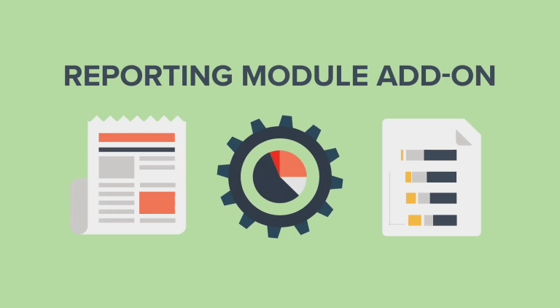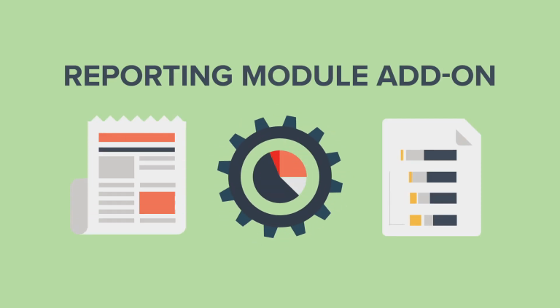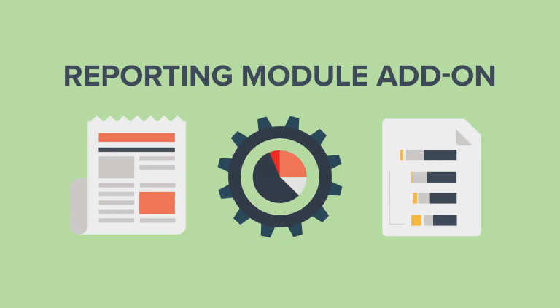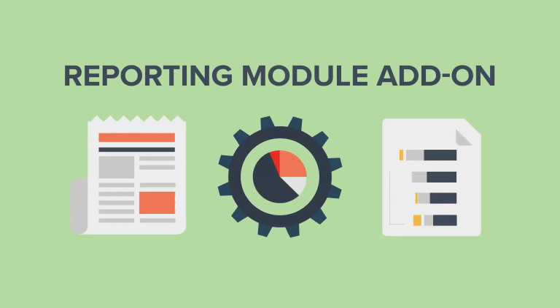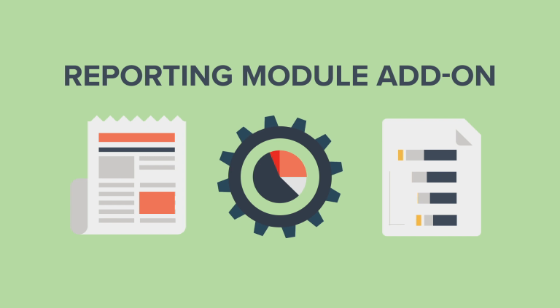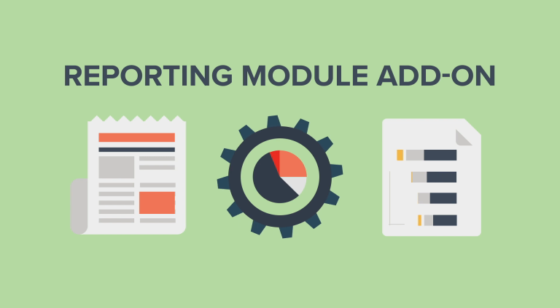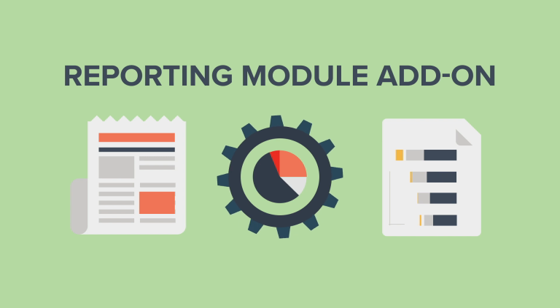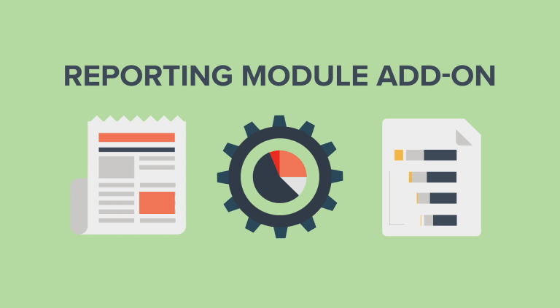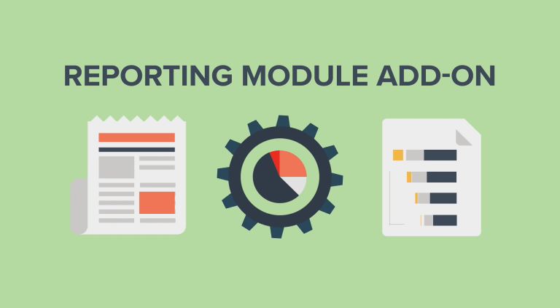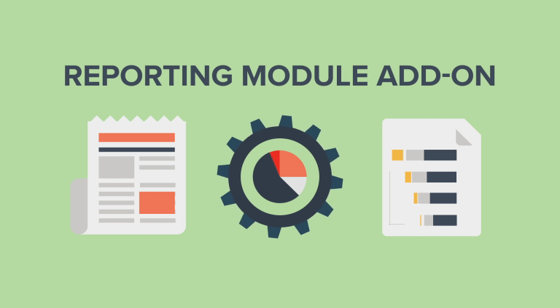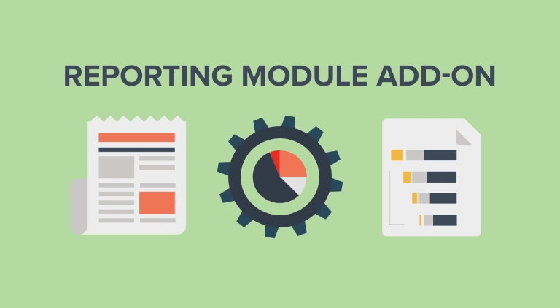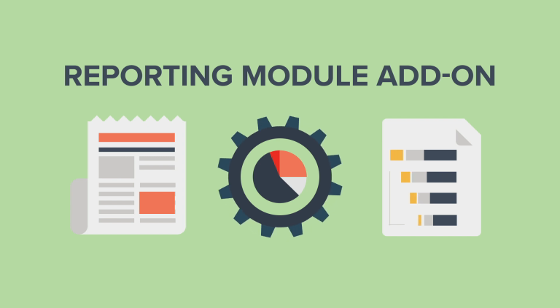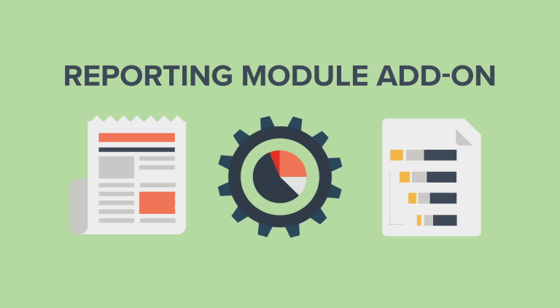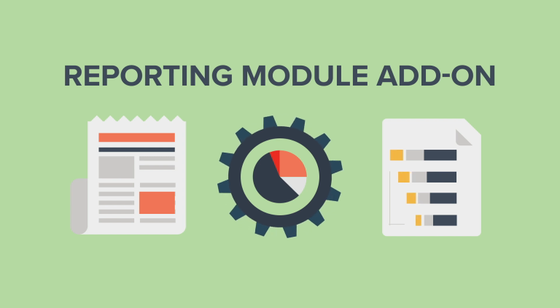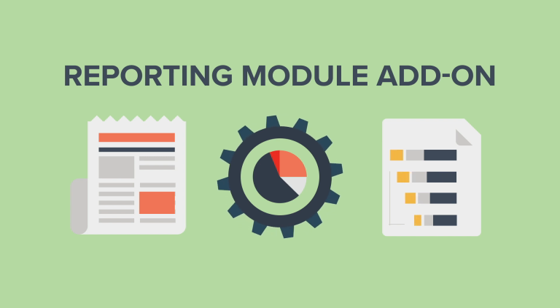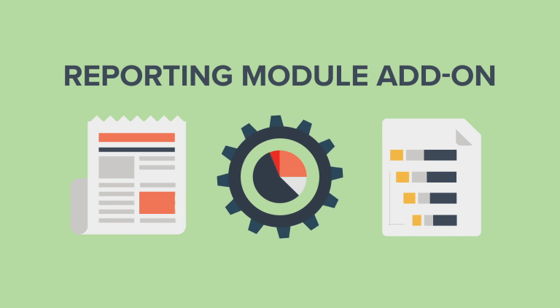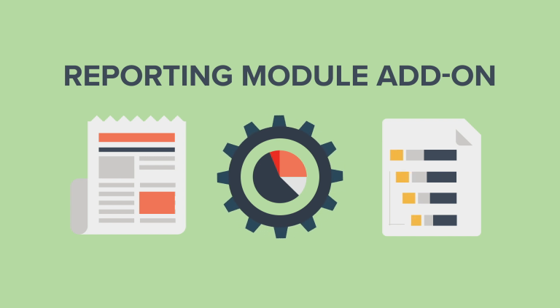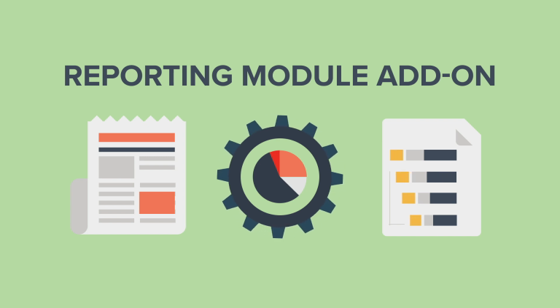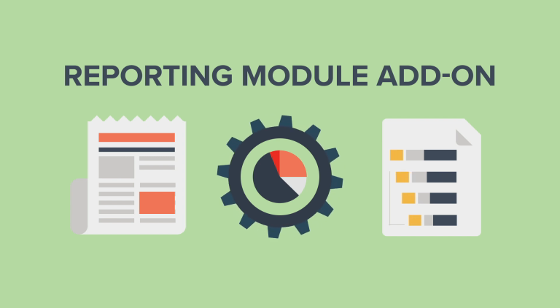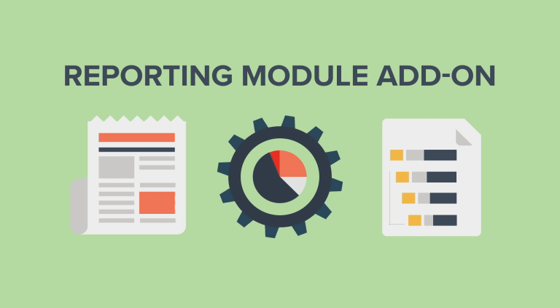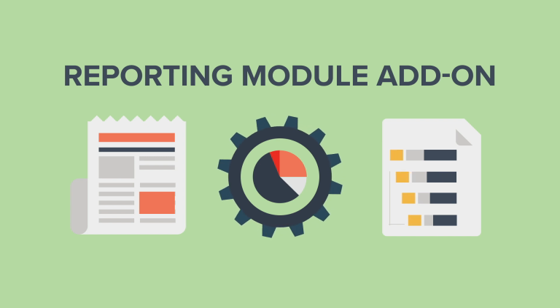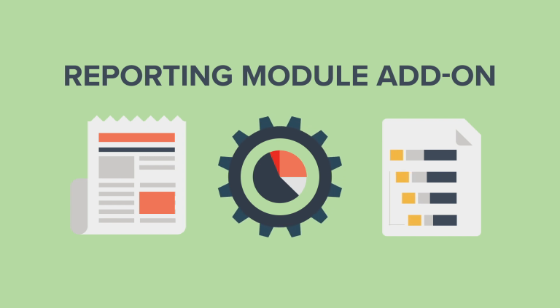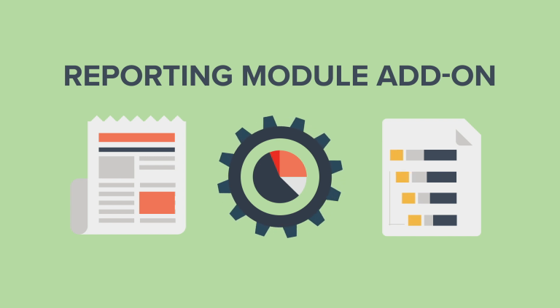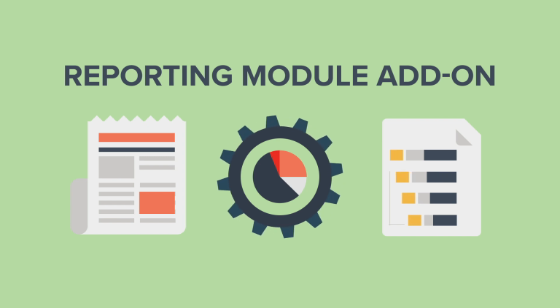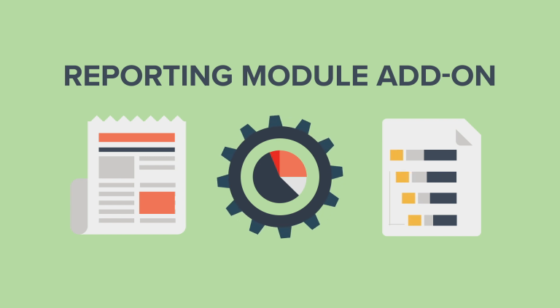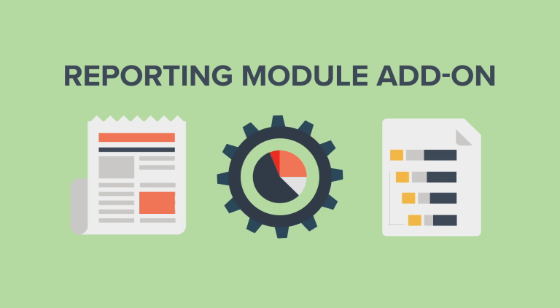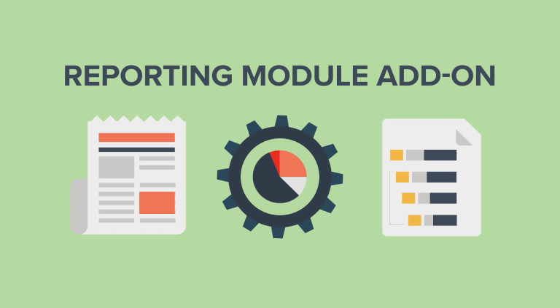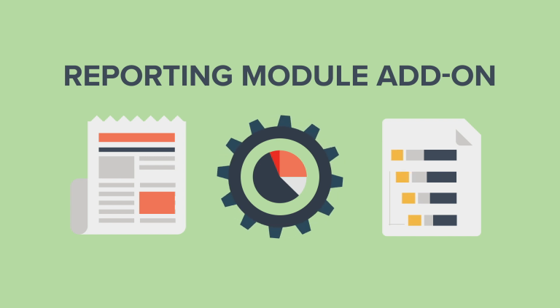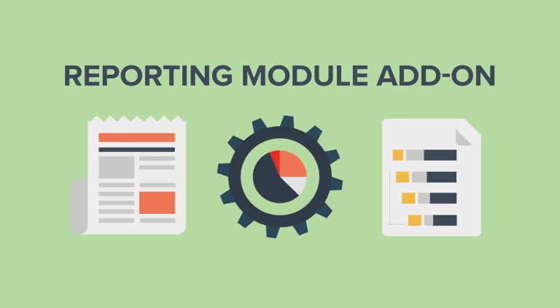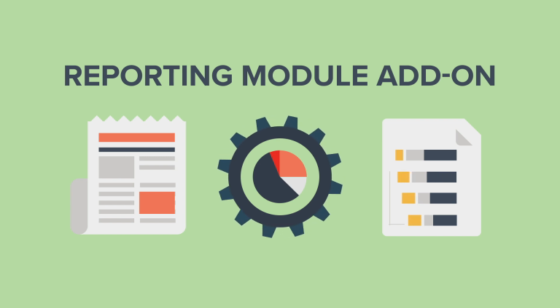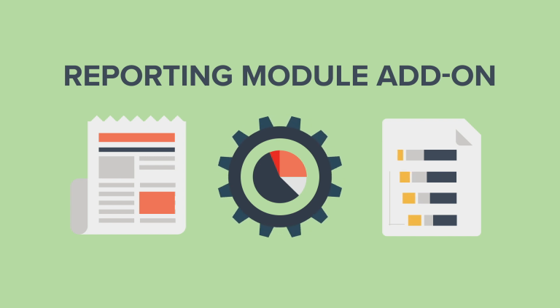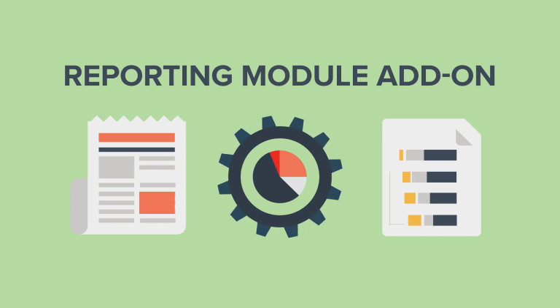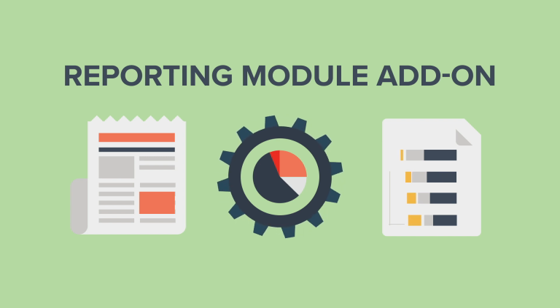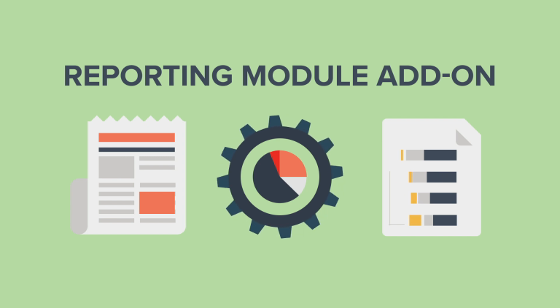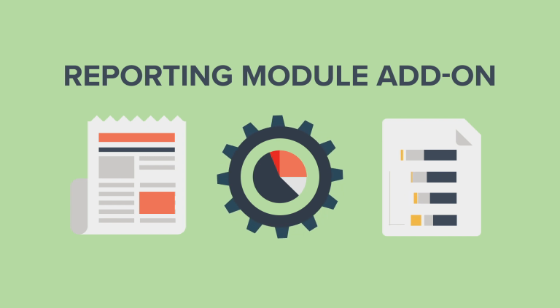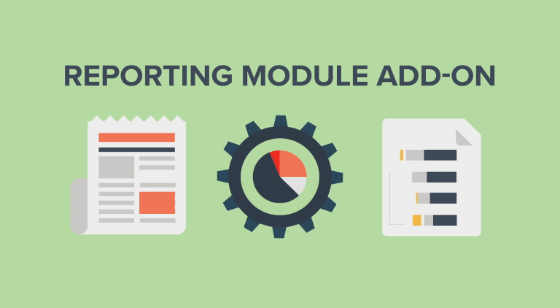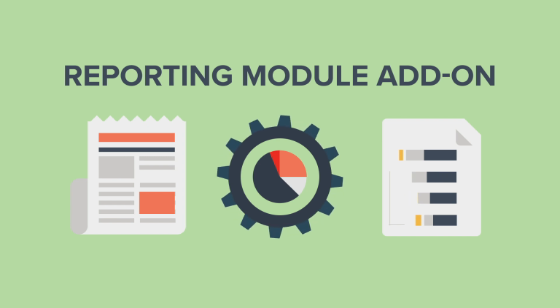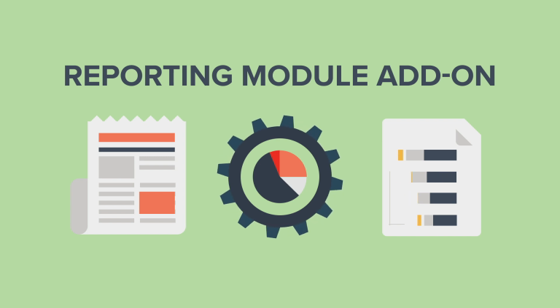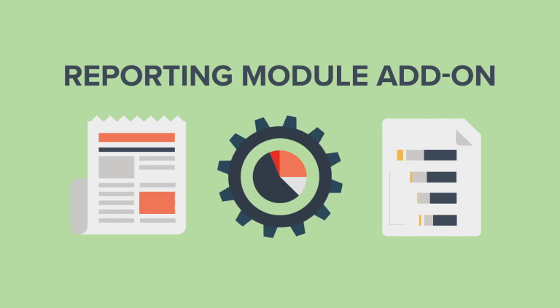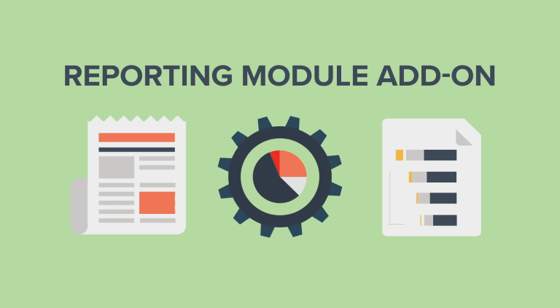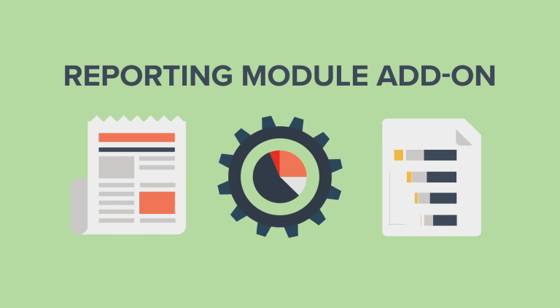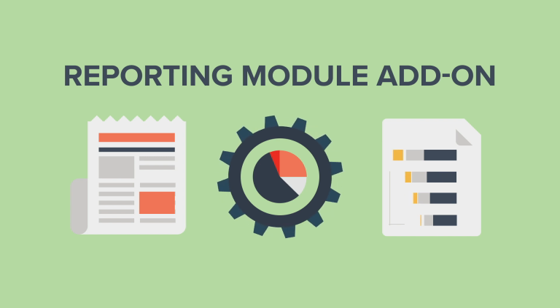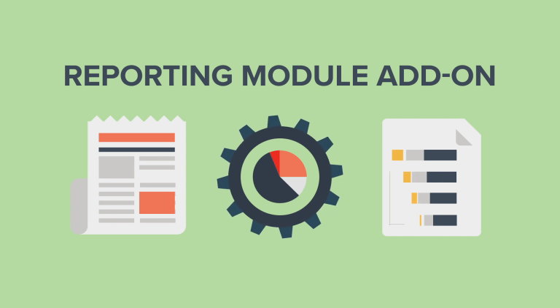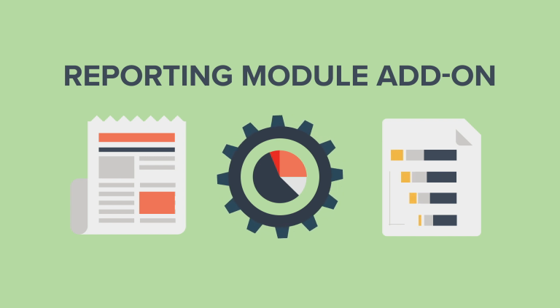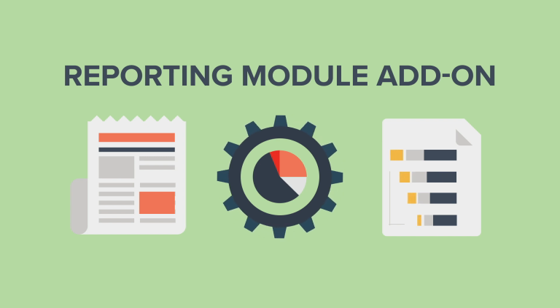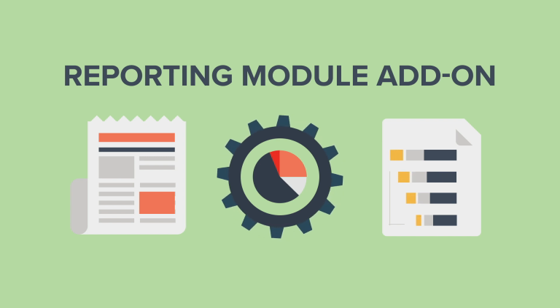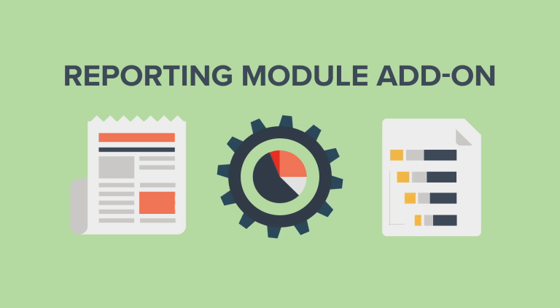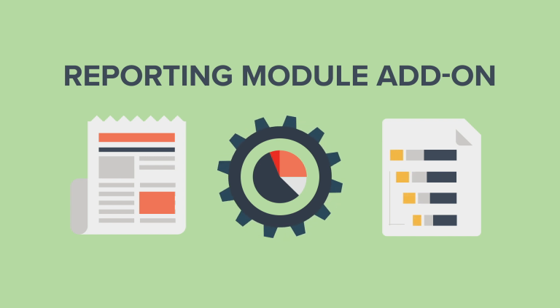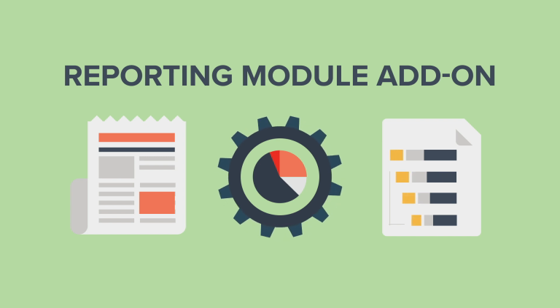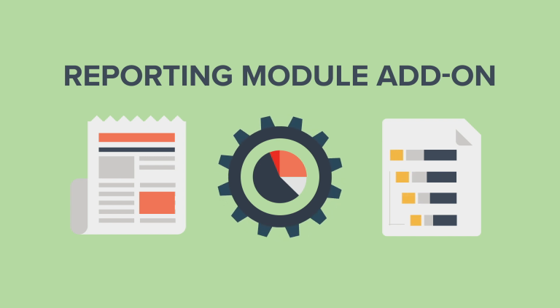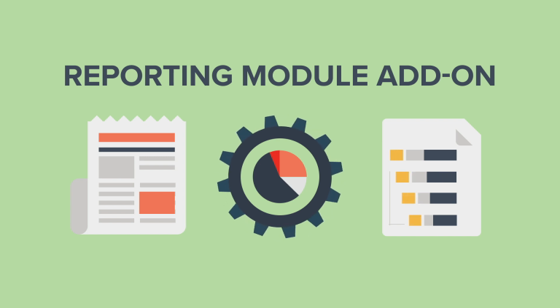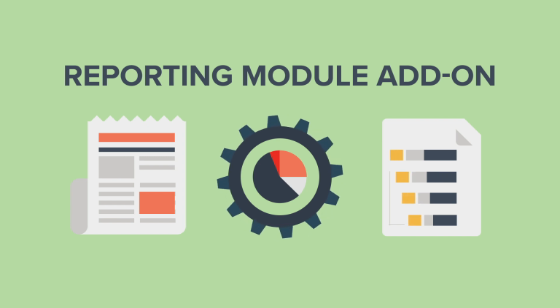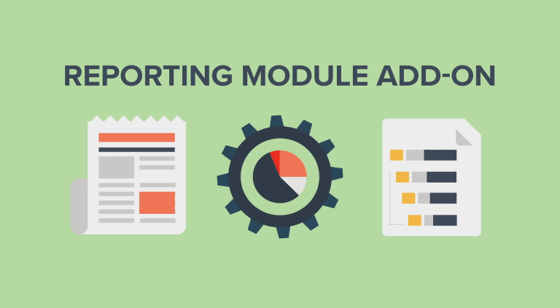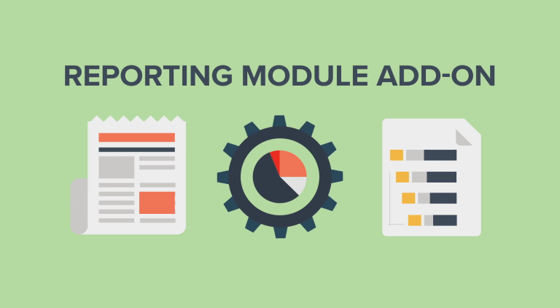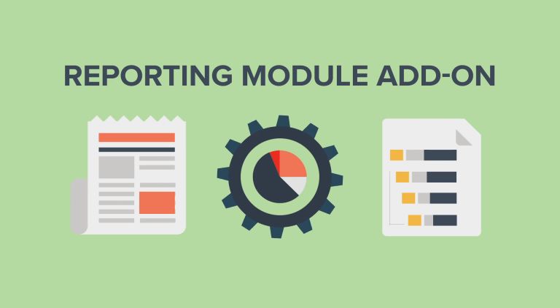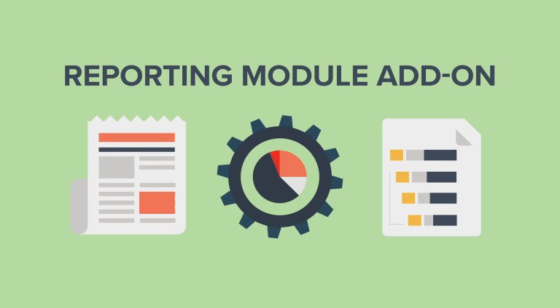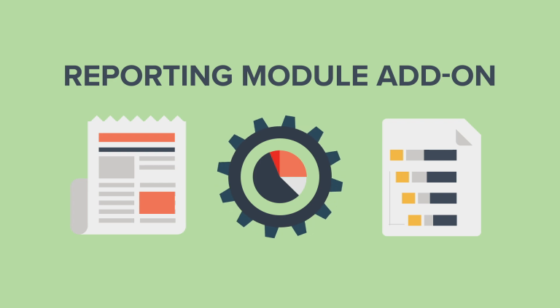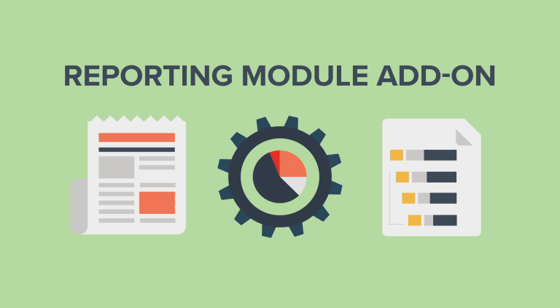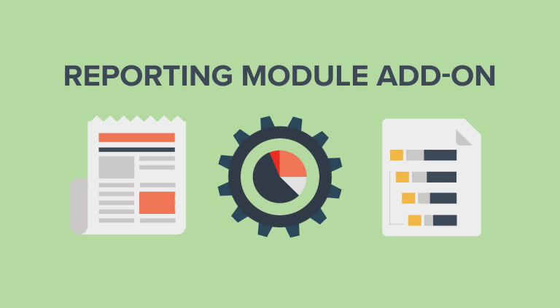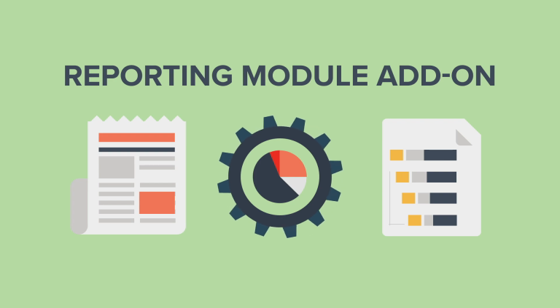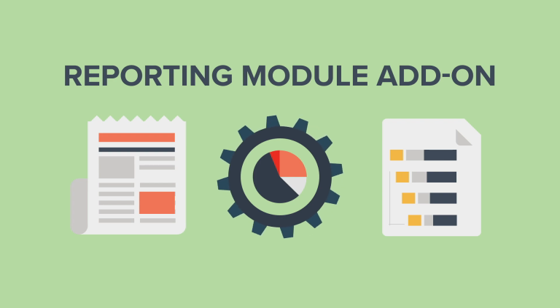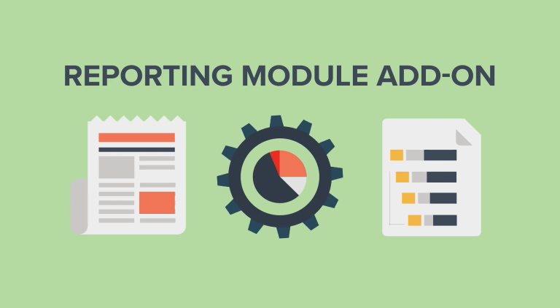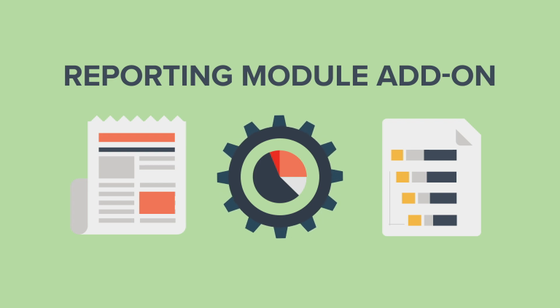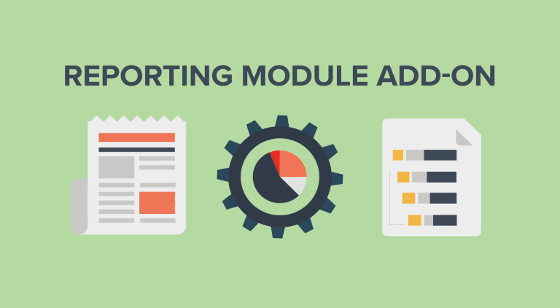This provides a straightforward, customizable process for generating tailor-made reports suited to your organization's needs.